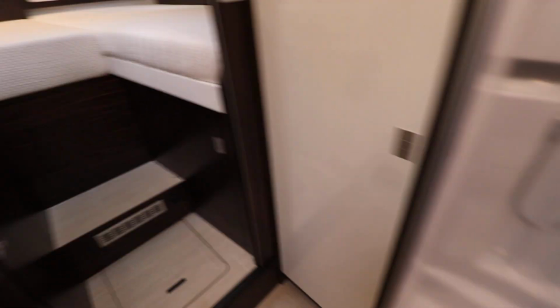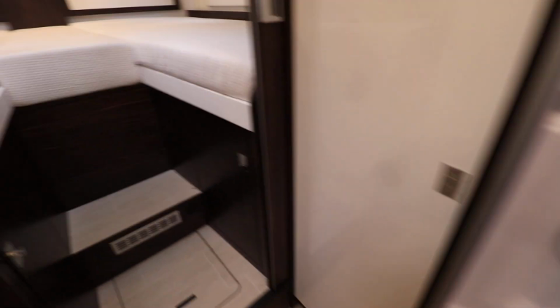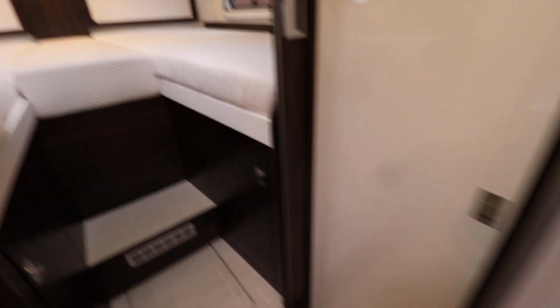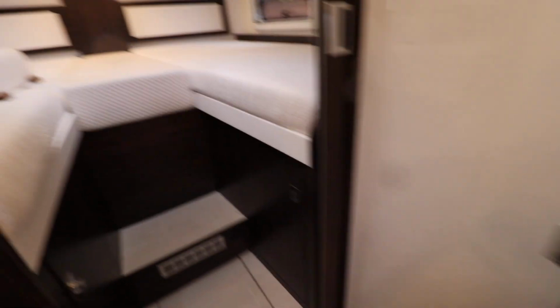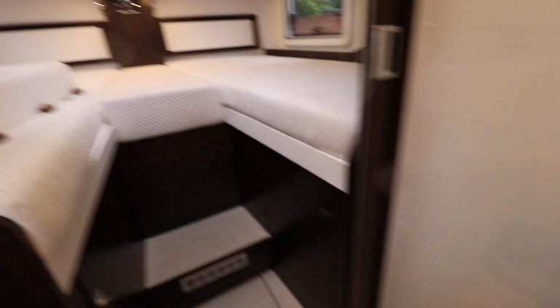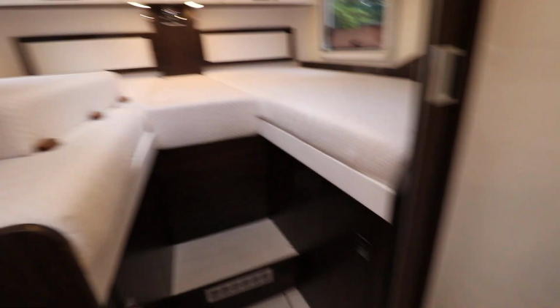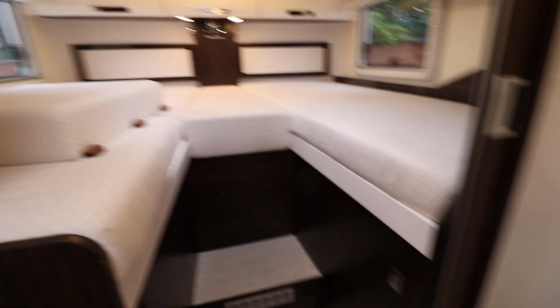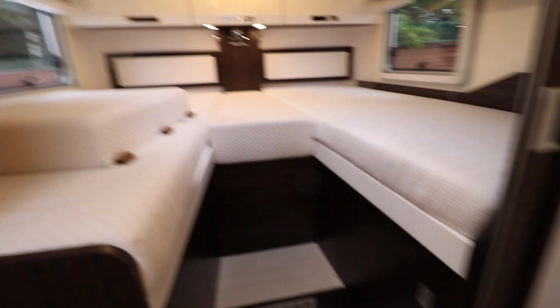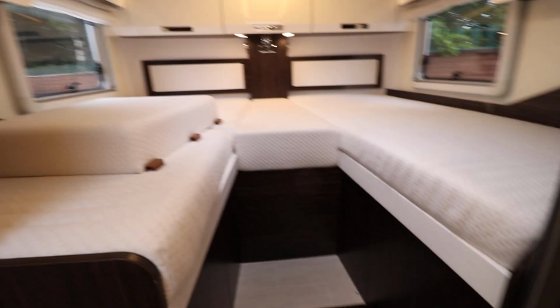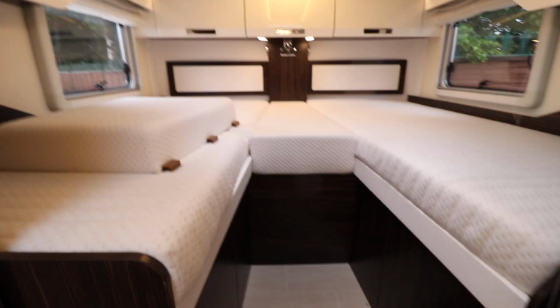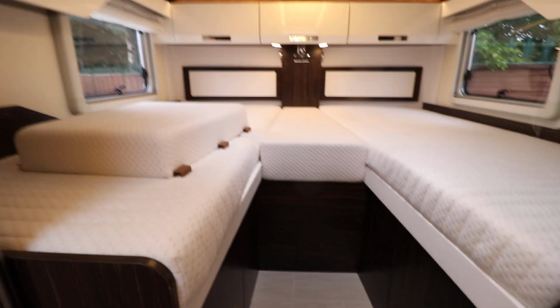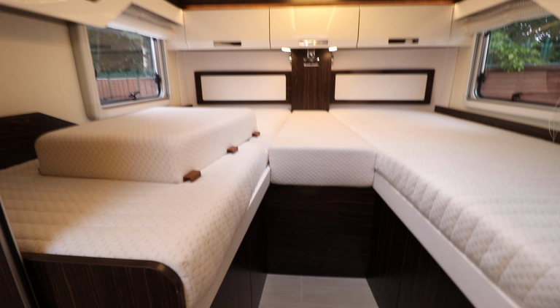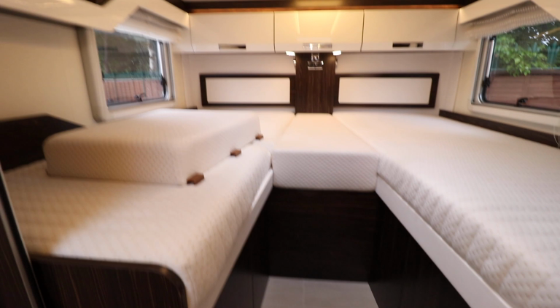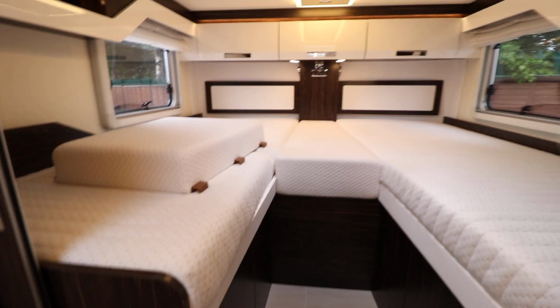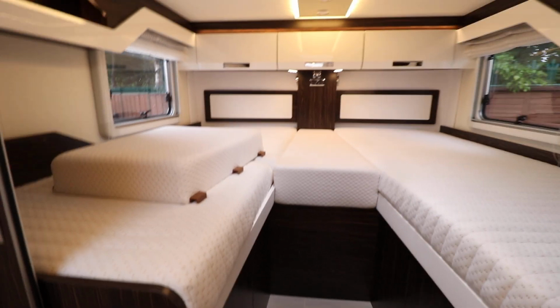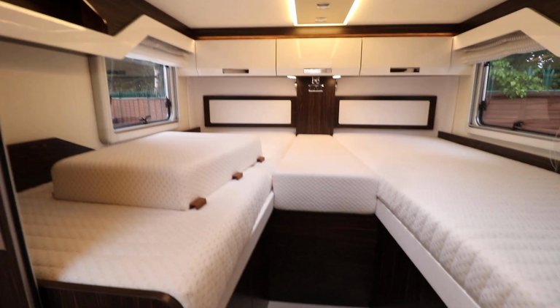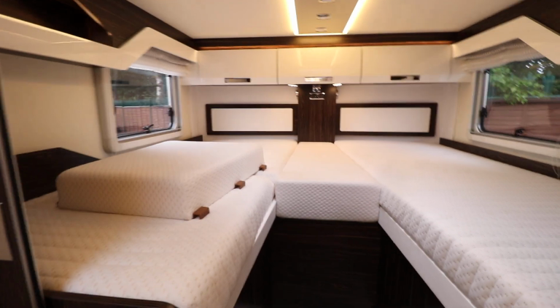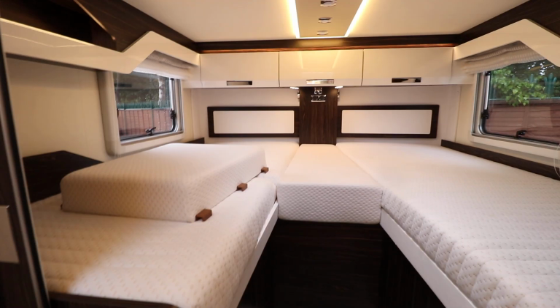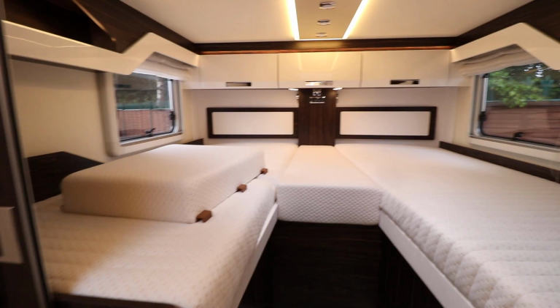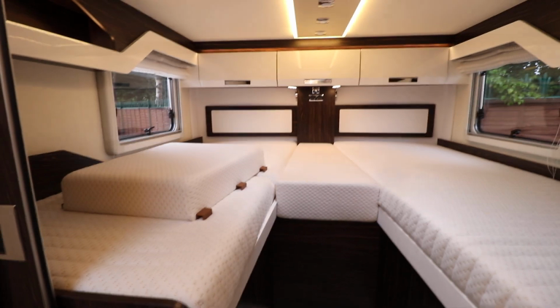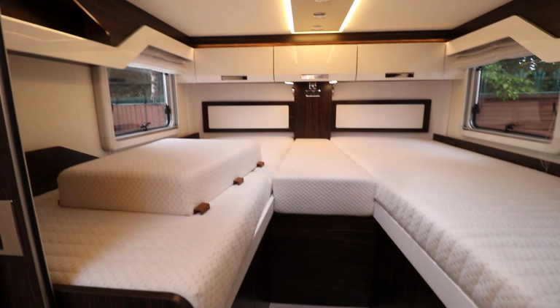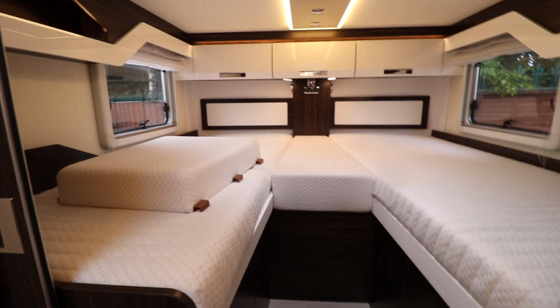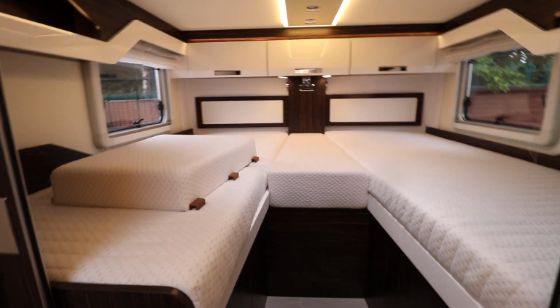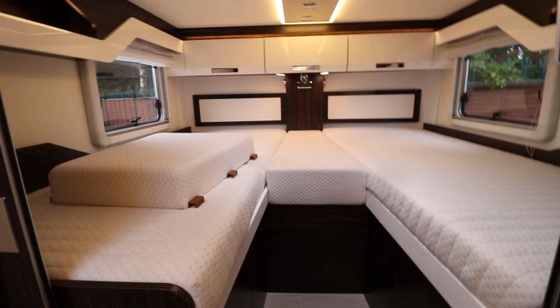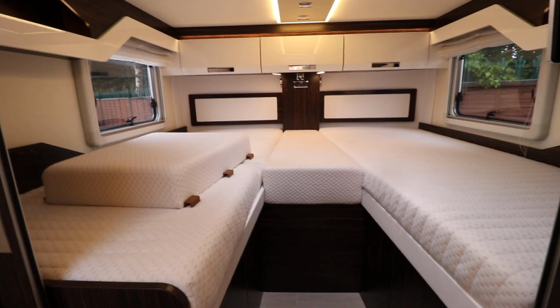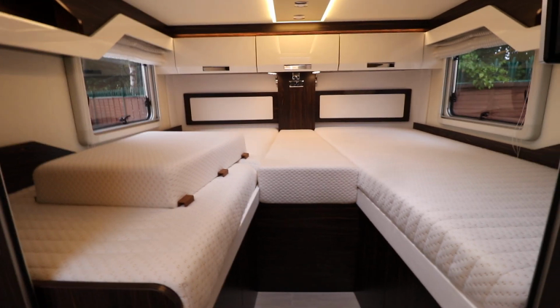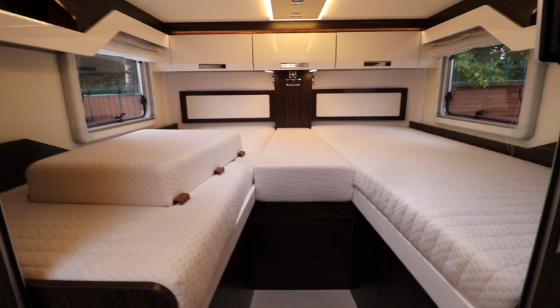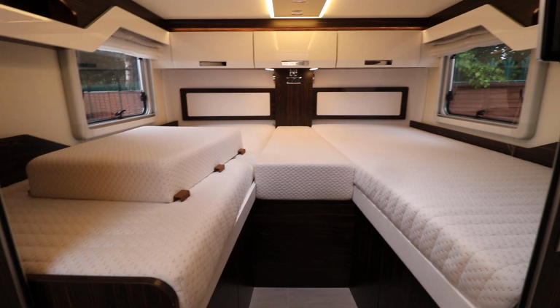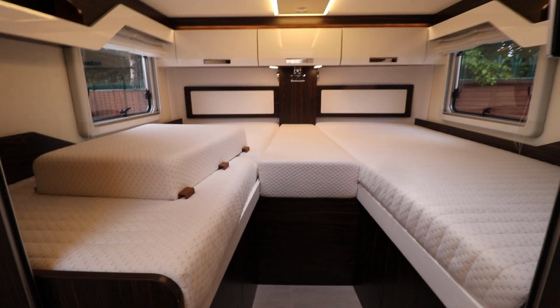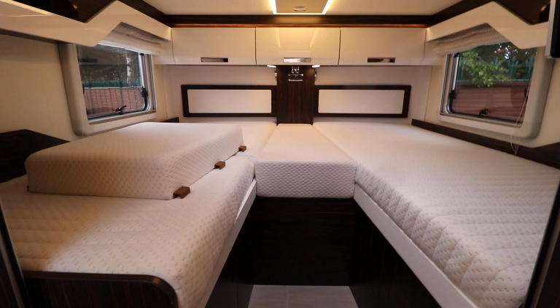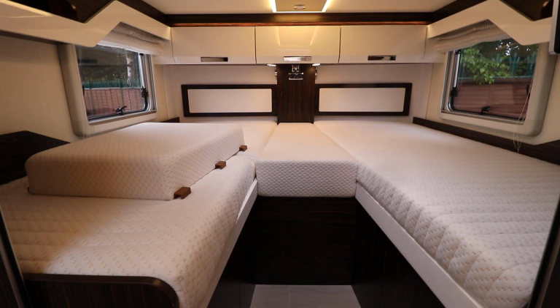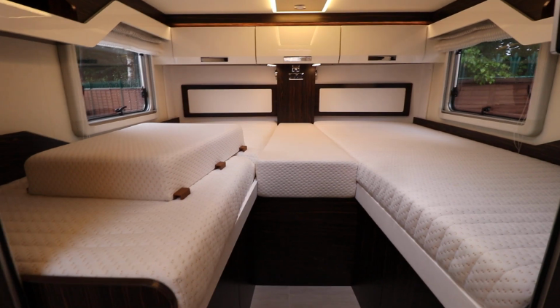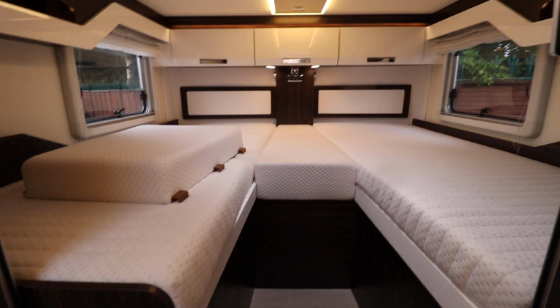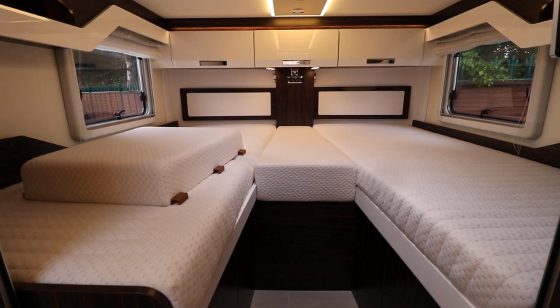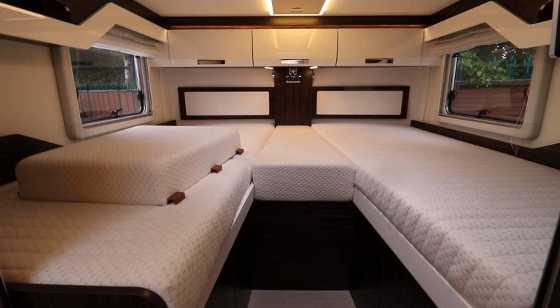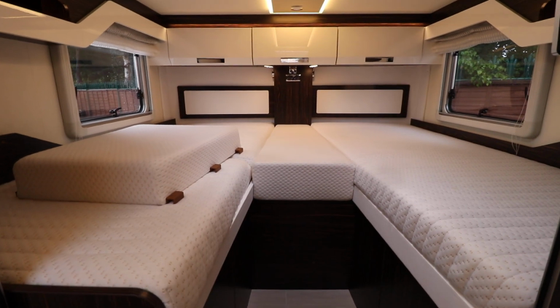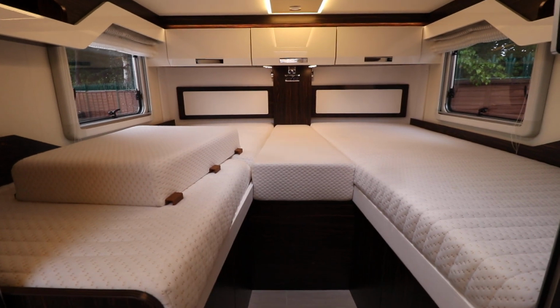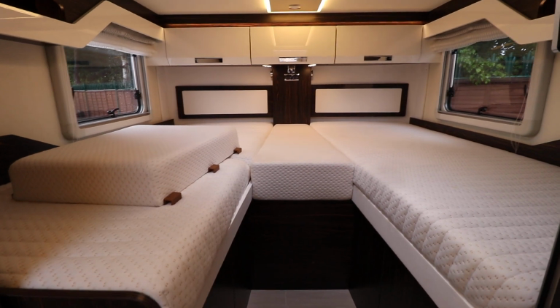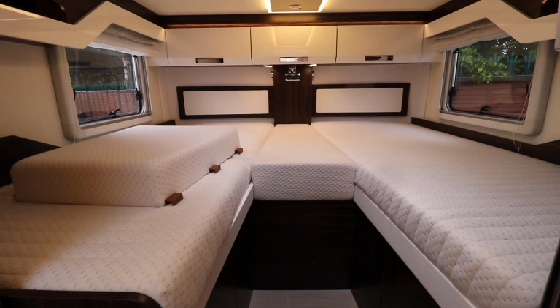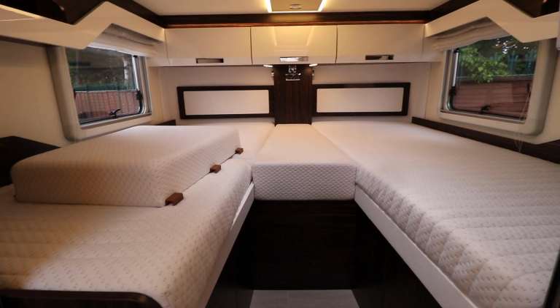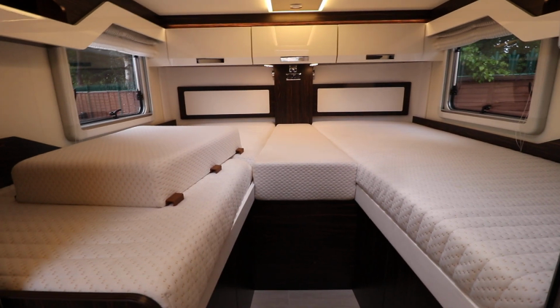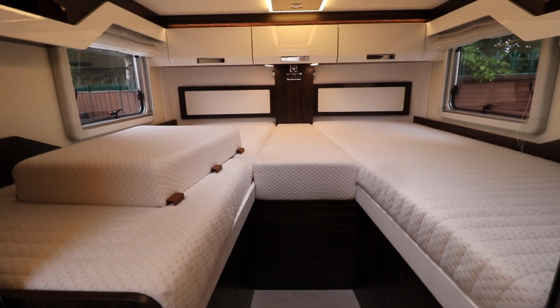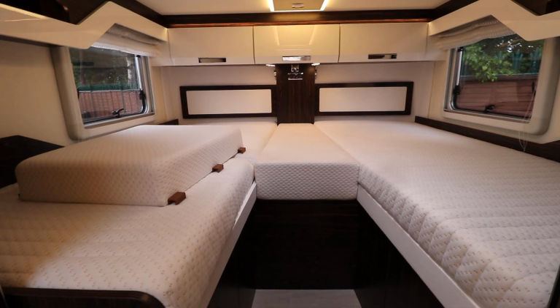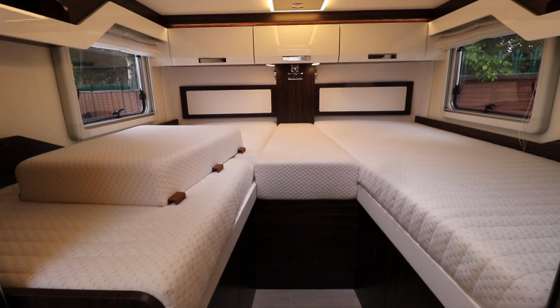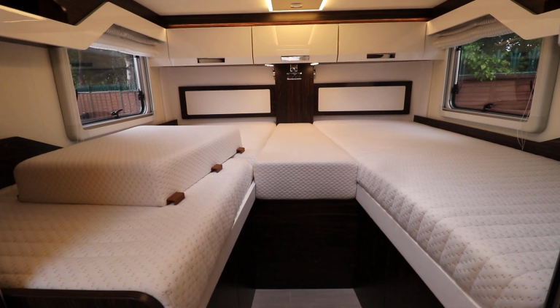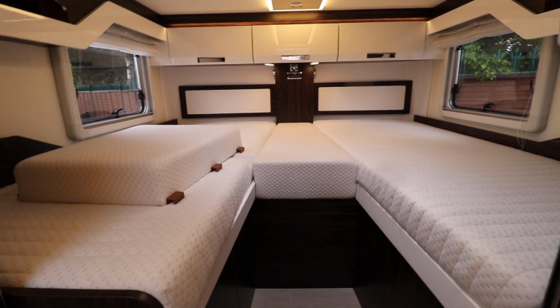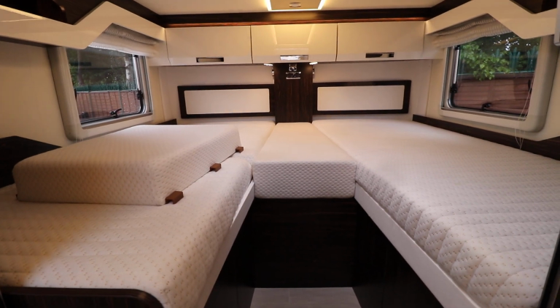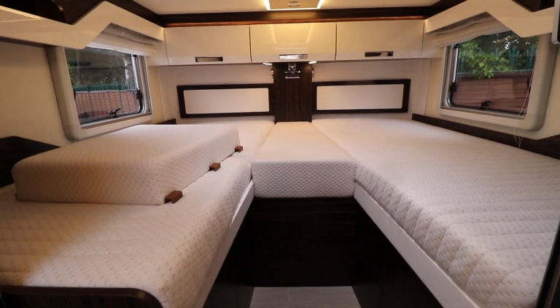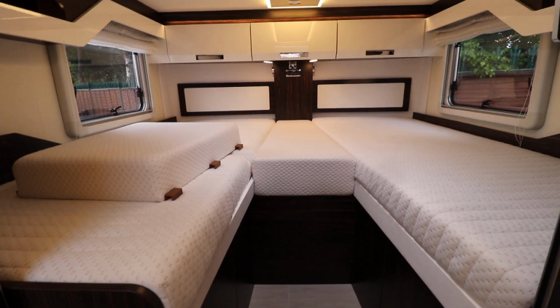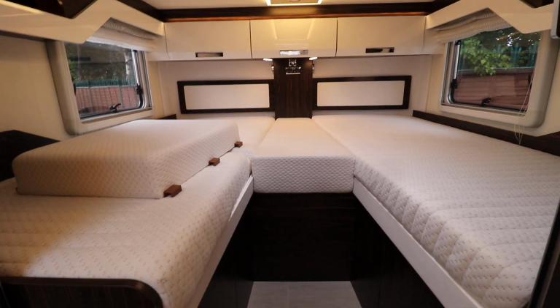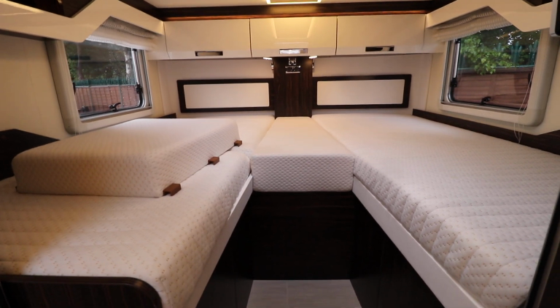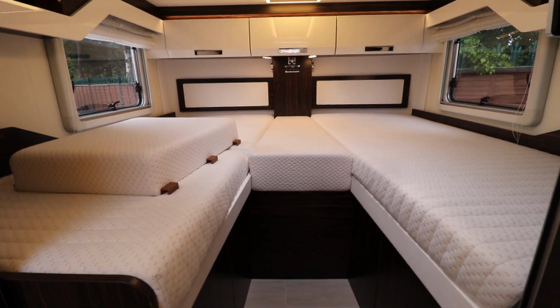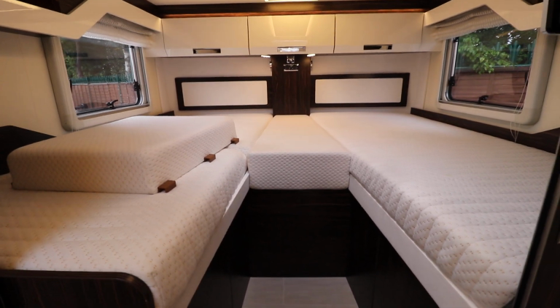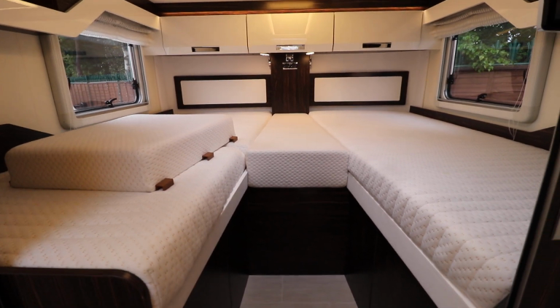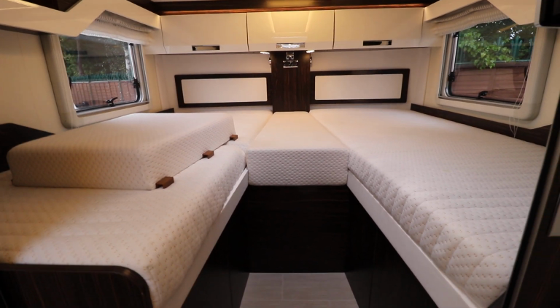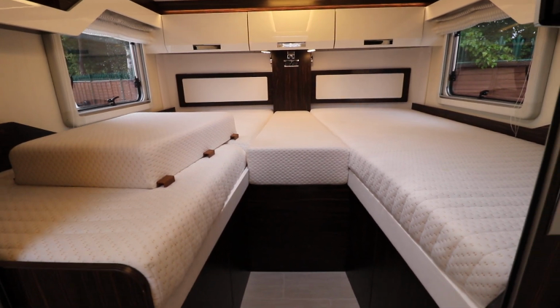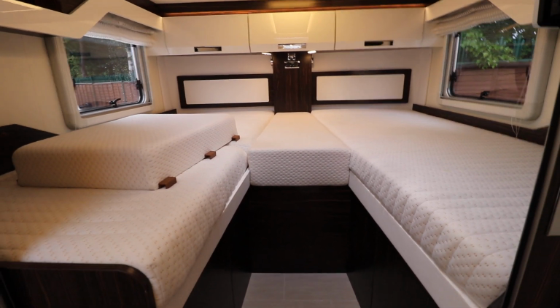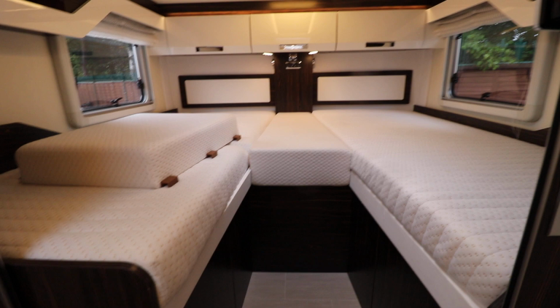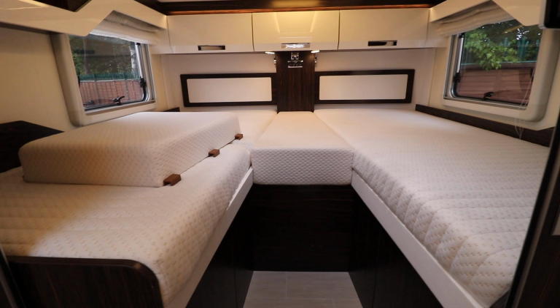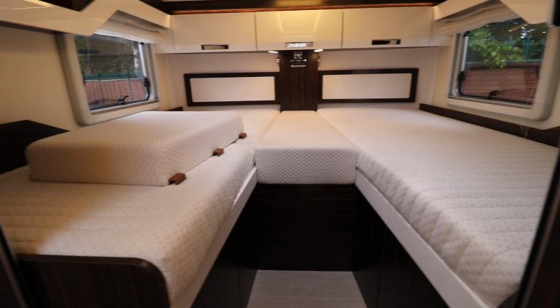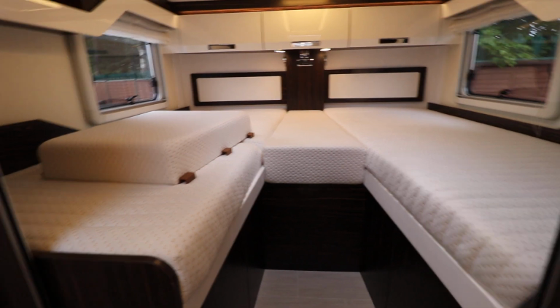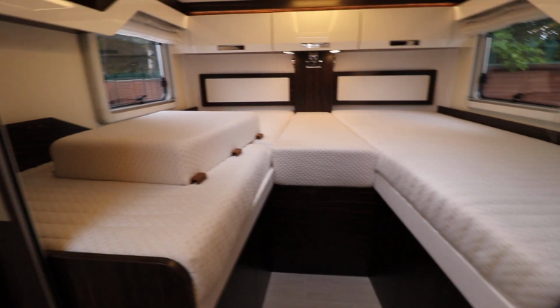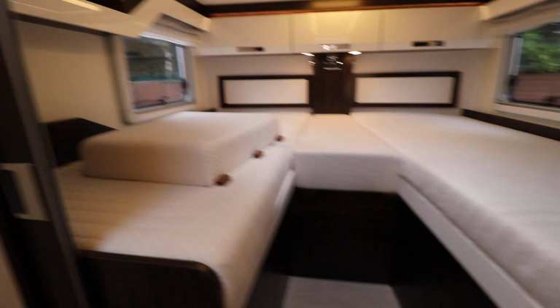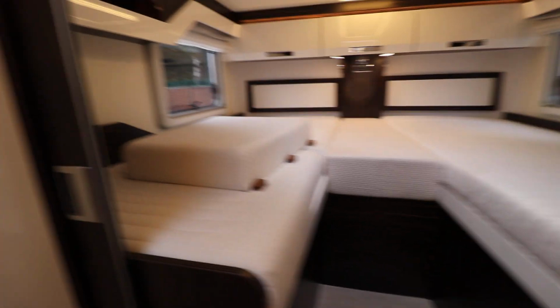At the back there are twin single beds with an optional infill to make a large double bed as well.